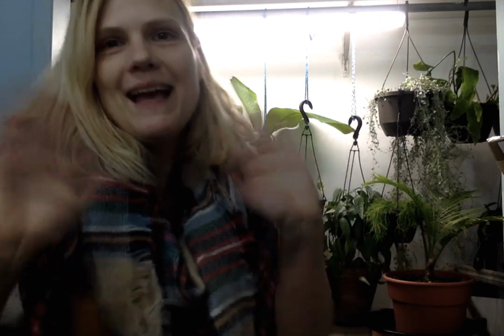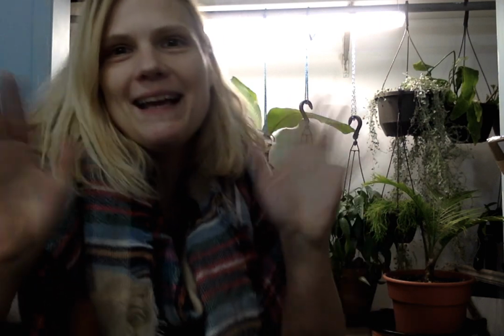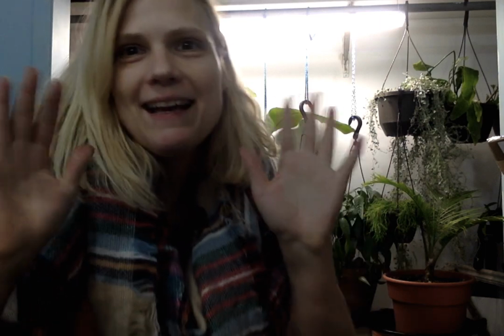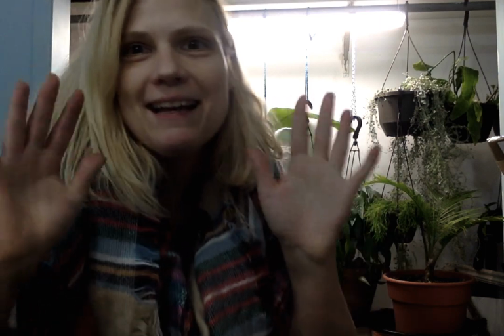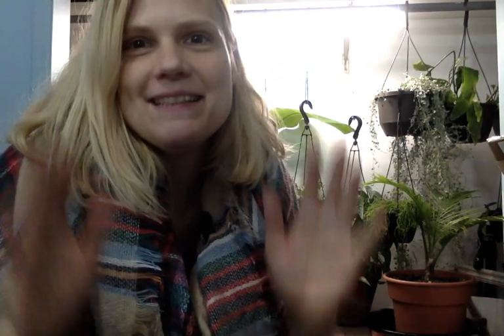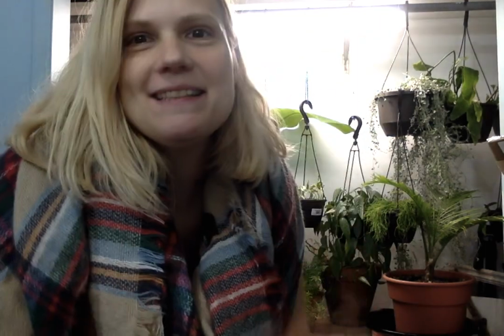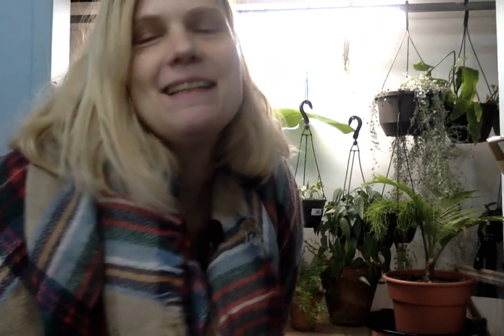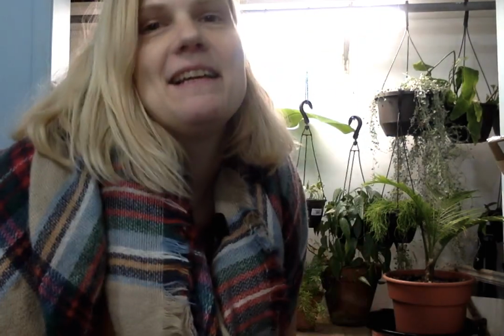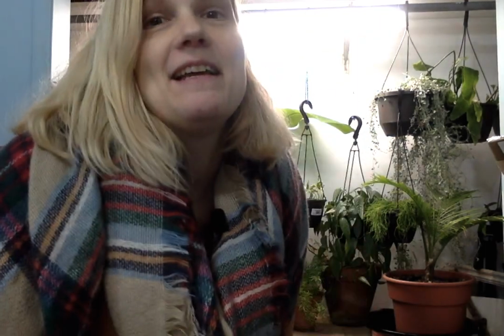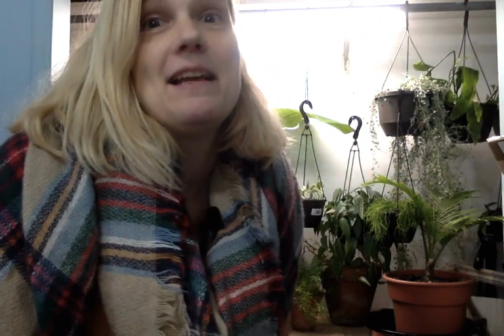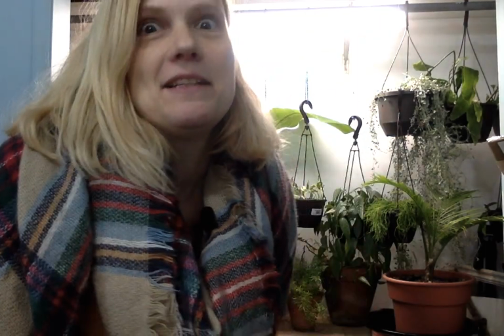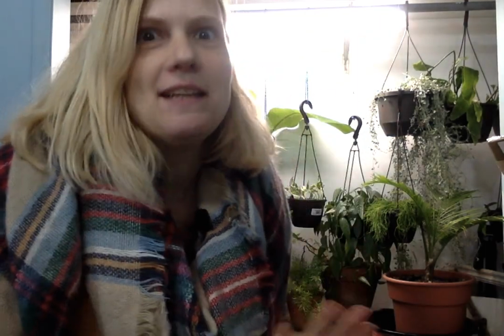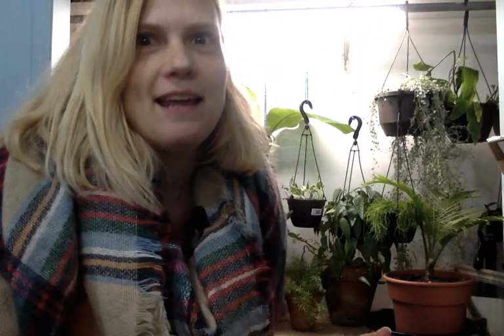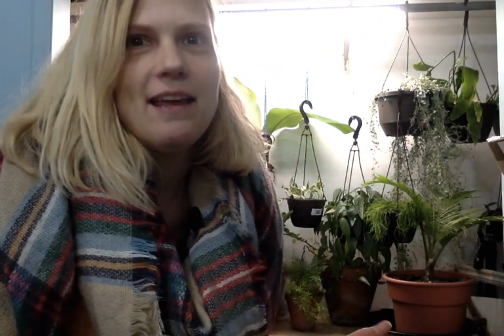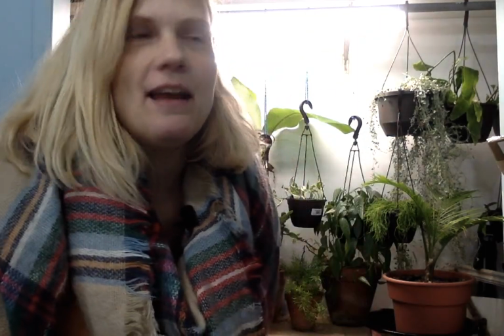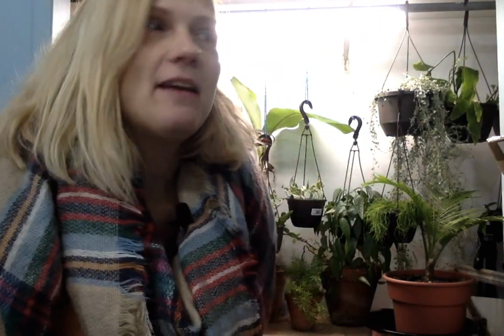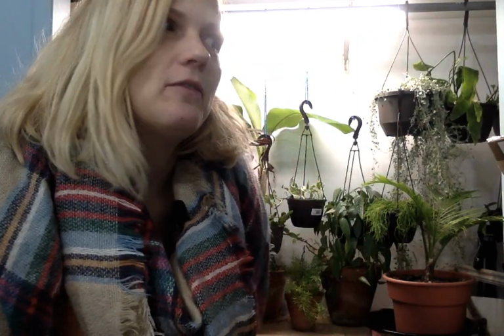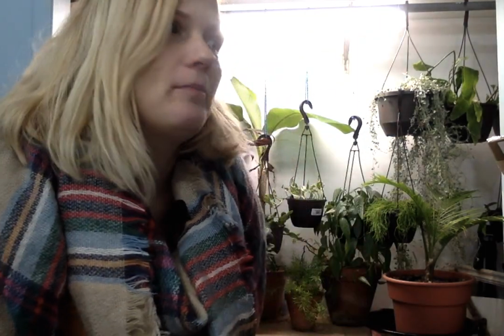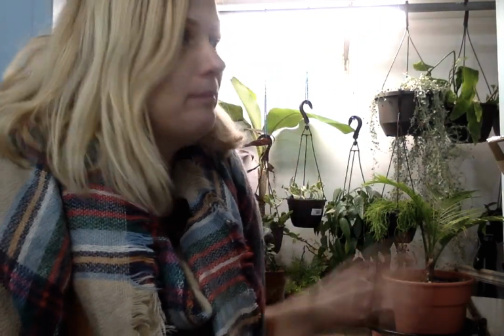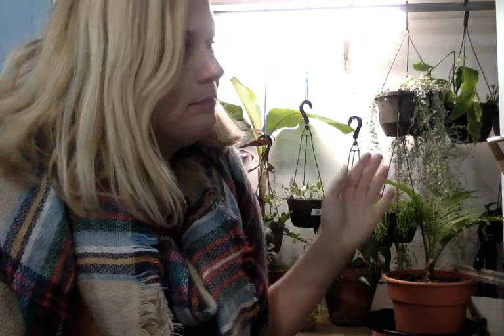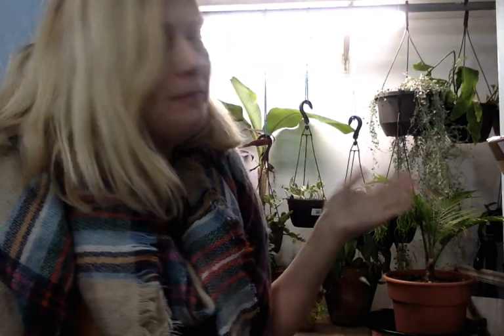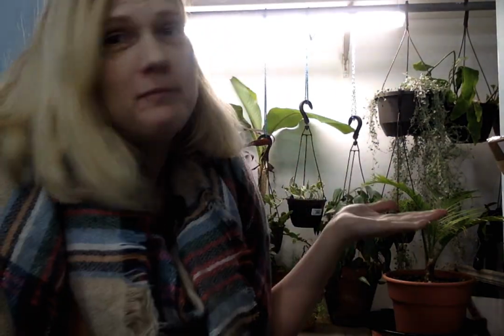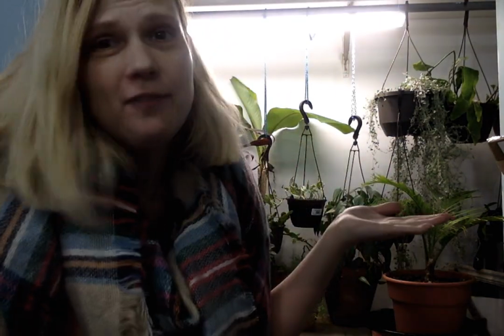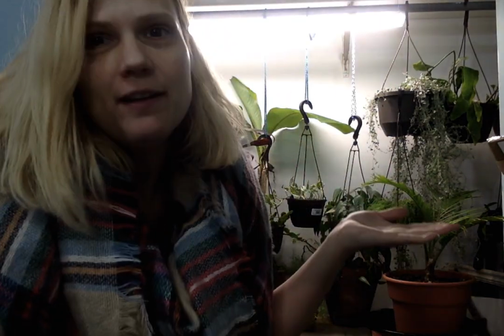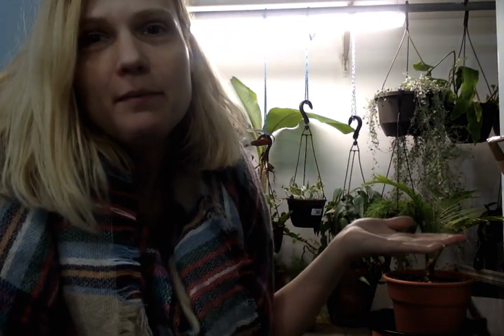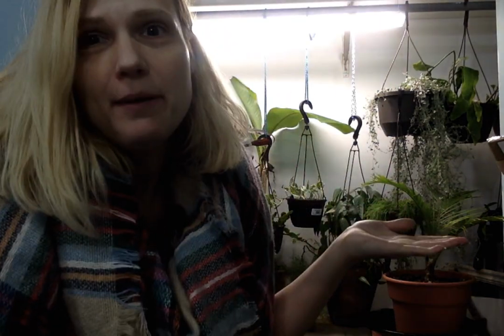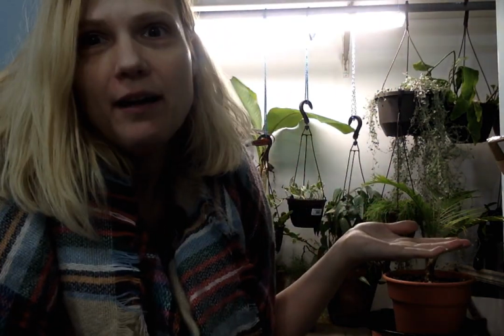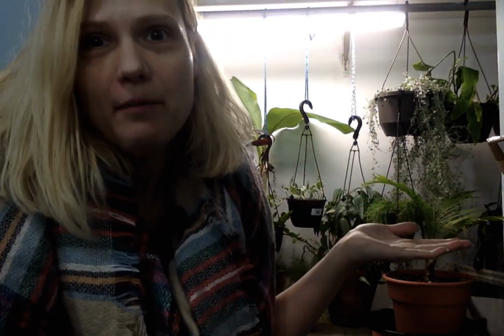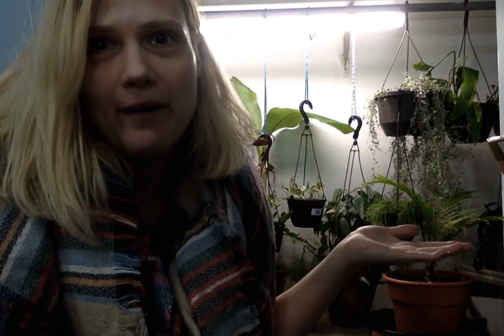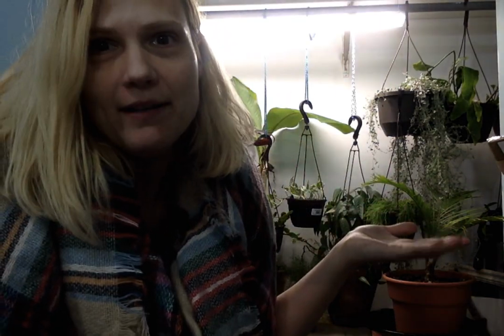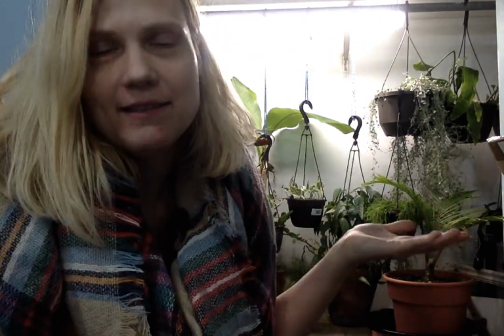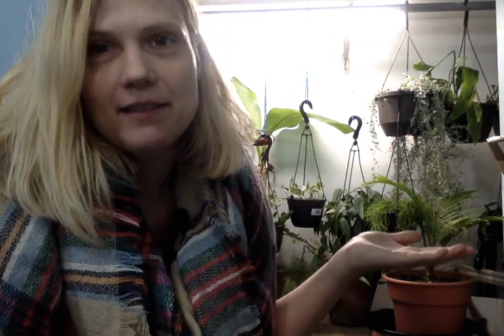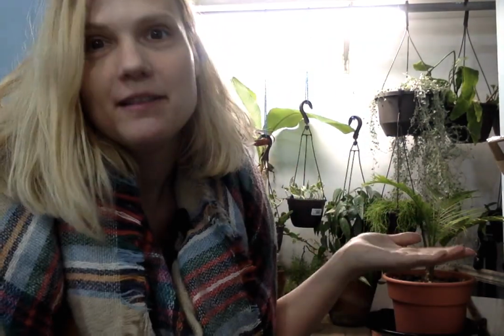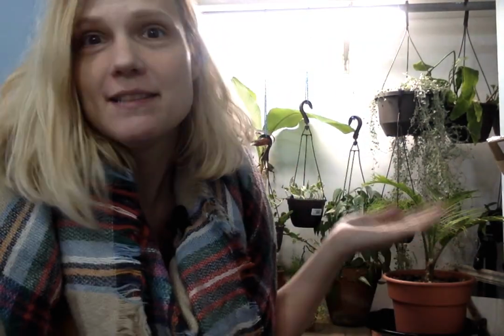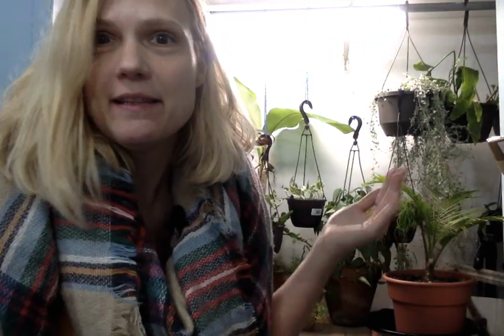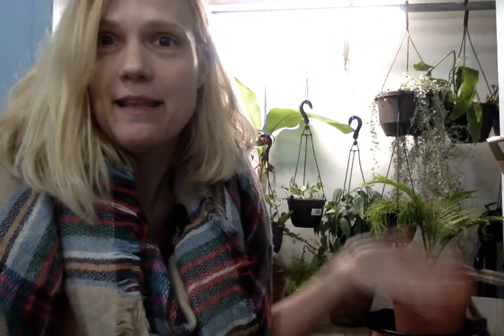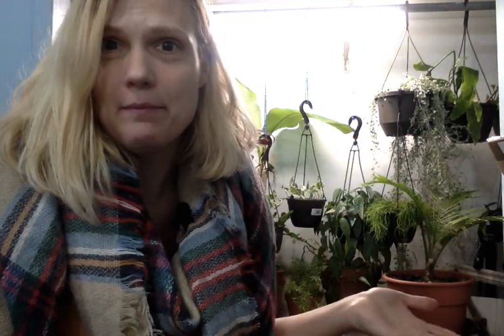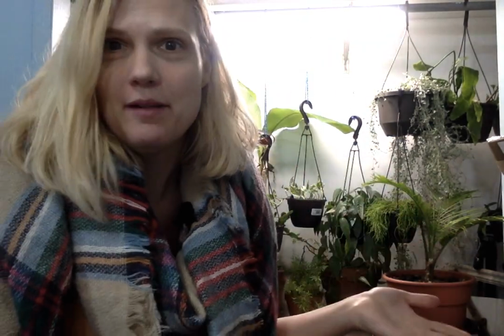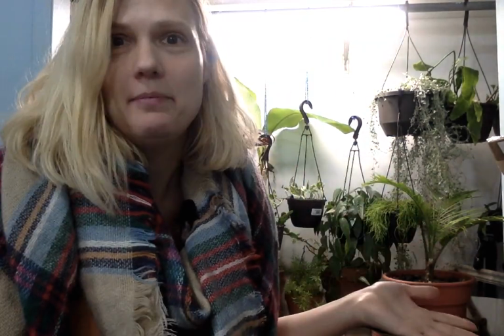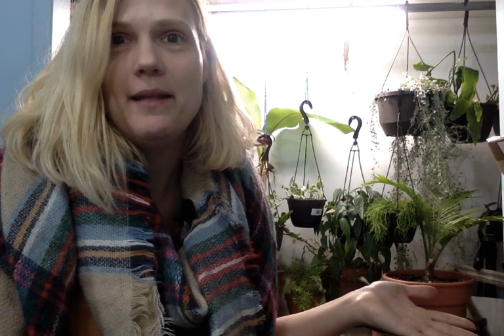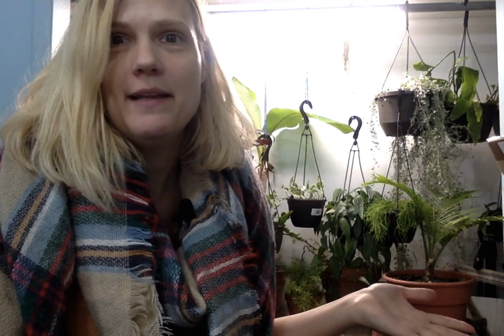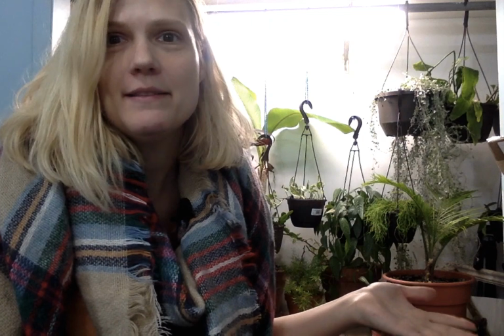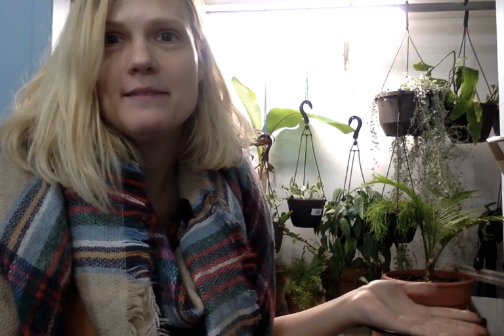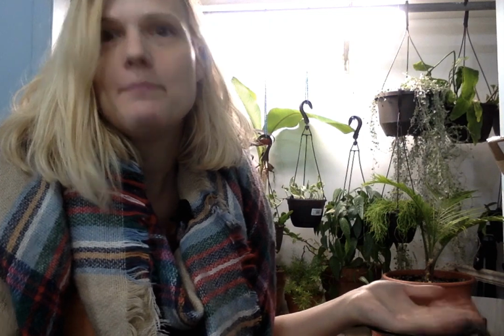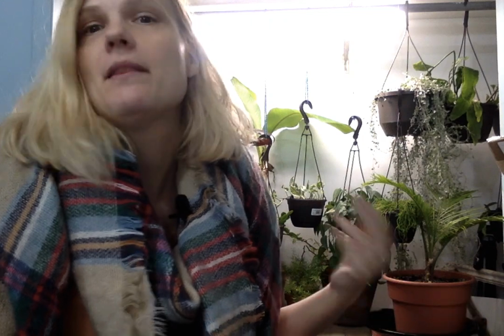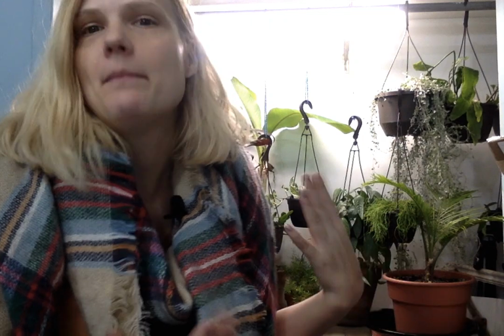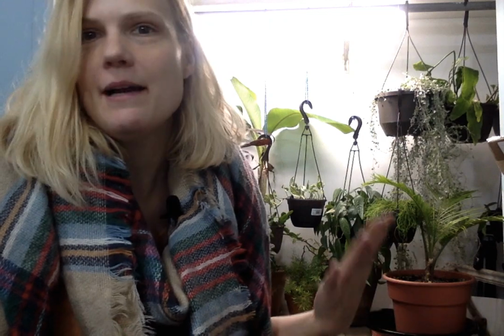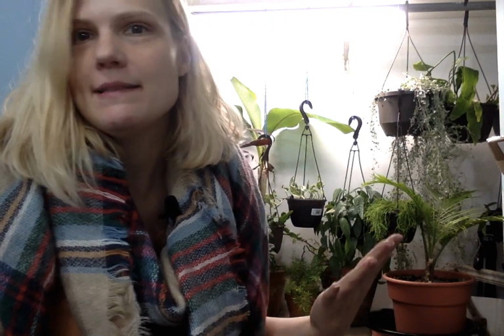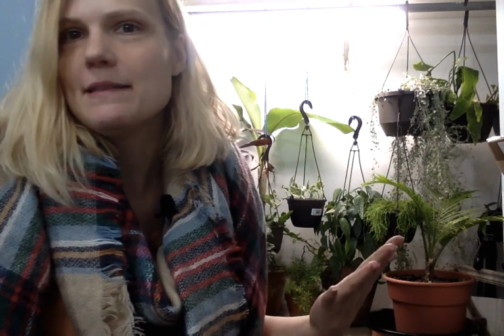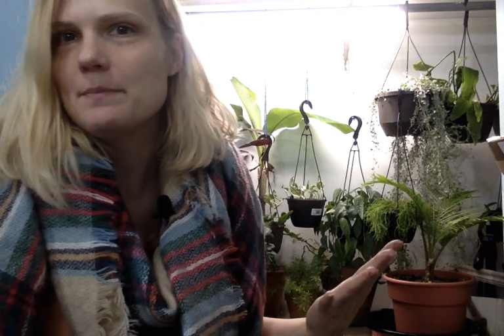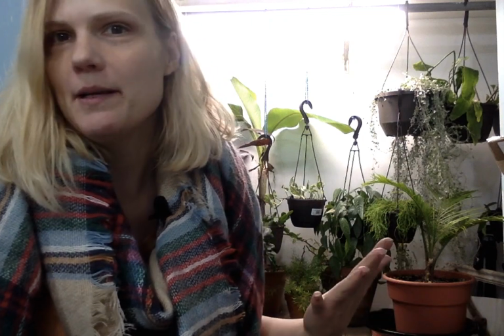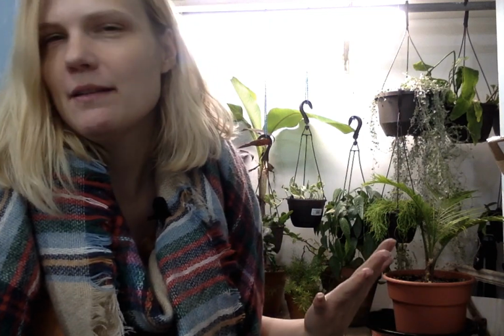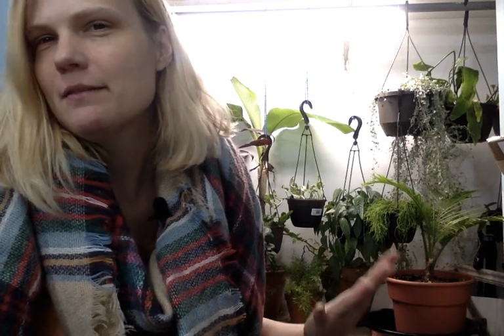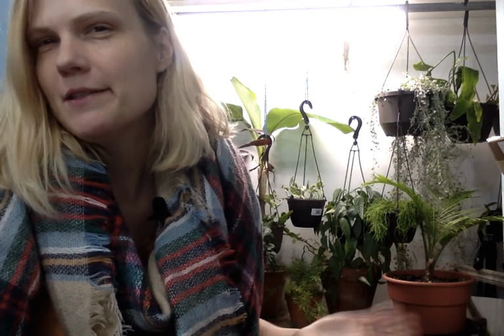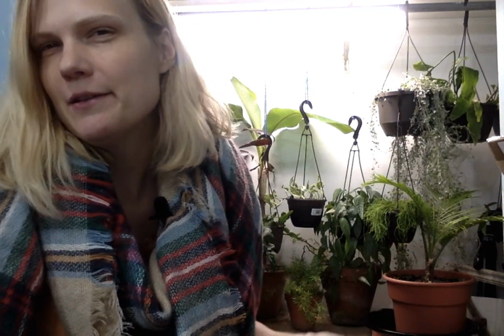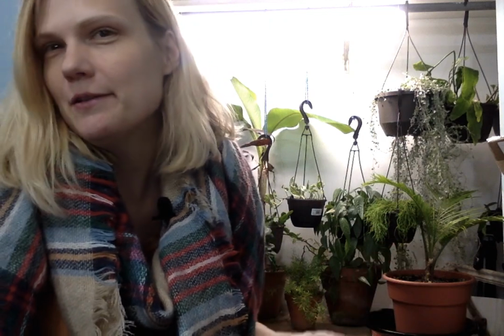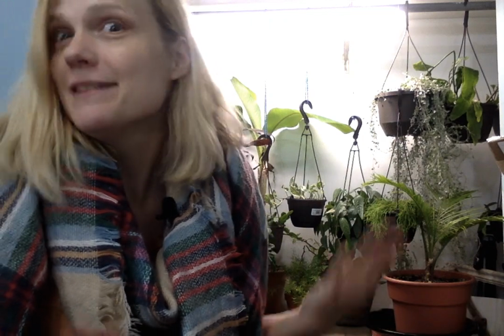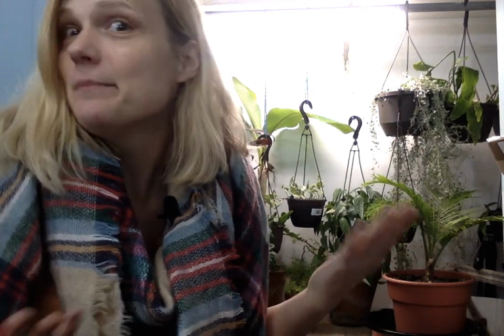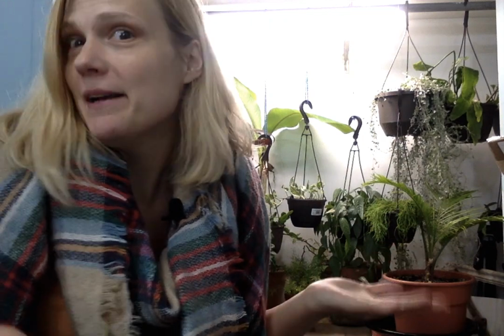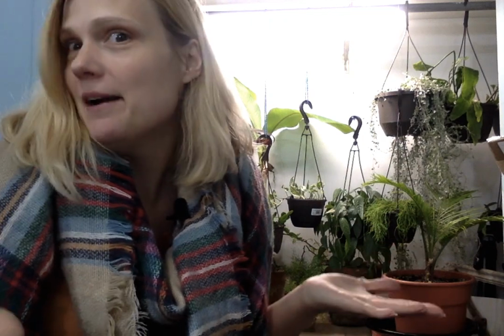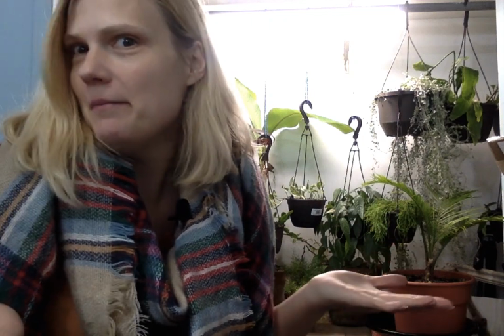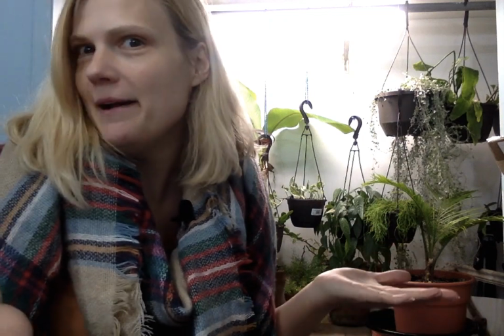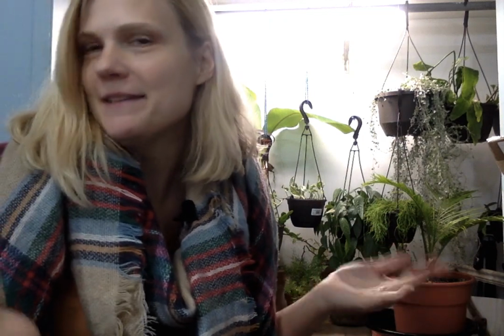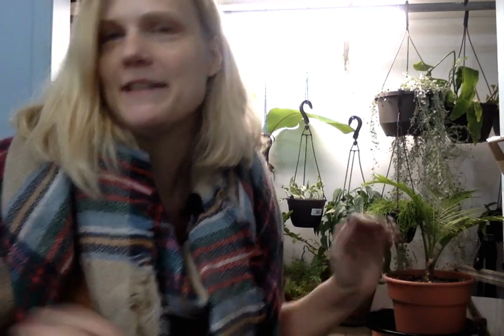Hi guys! Today I have a fairly big unboxing. It's not that many plants, but the box is big, so it's a big unboxing.